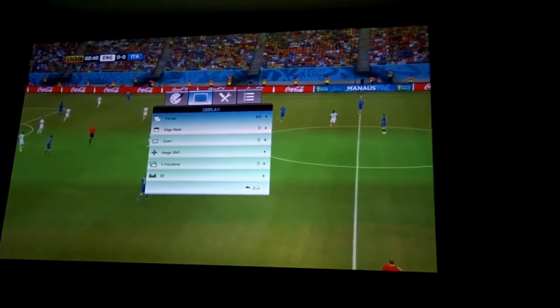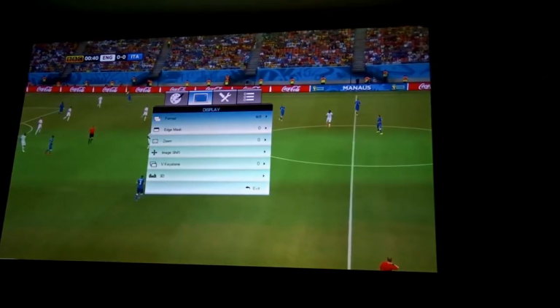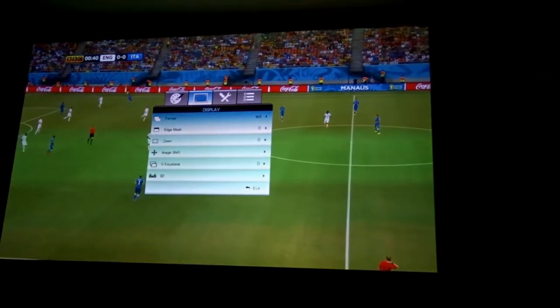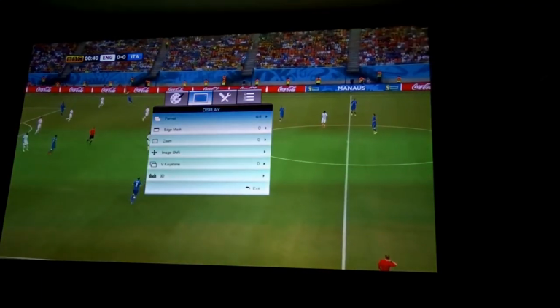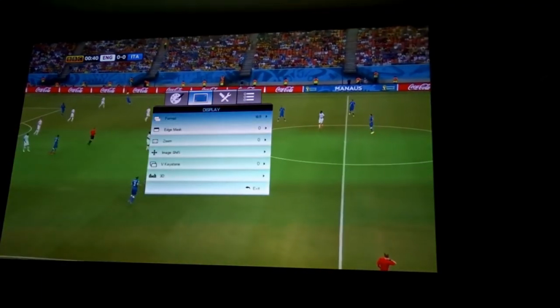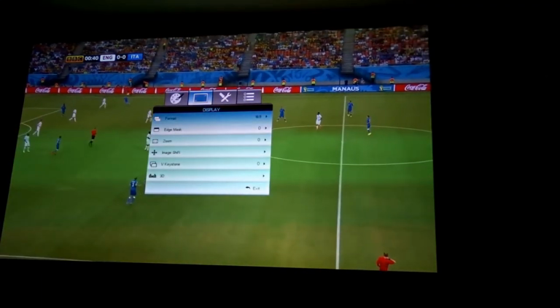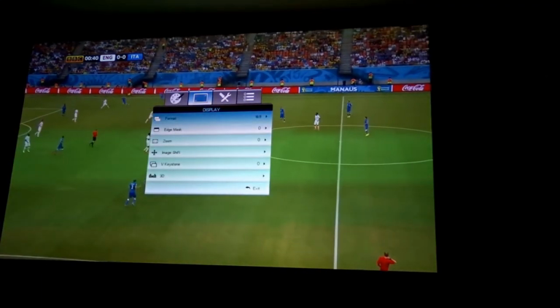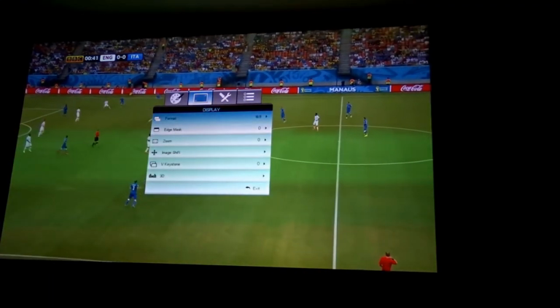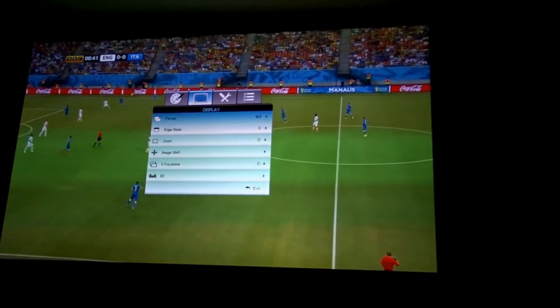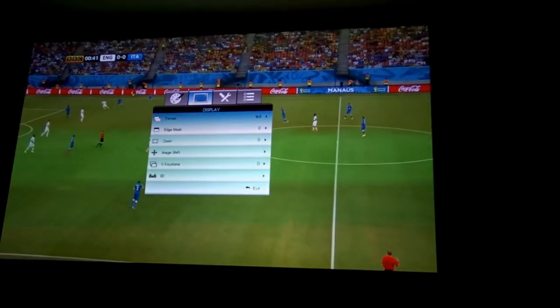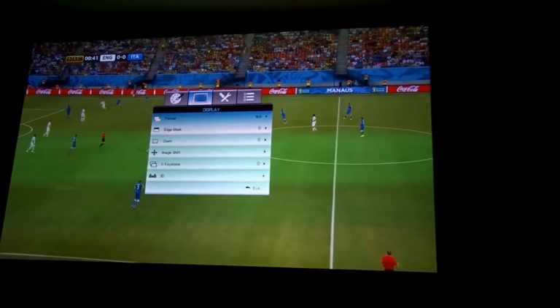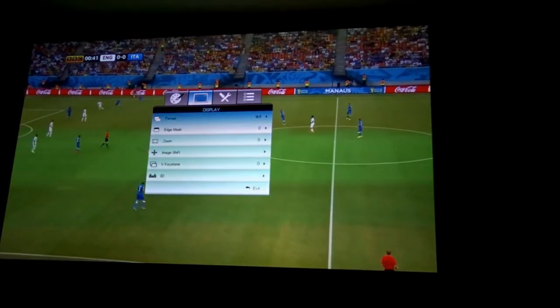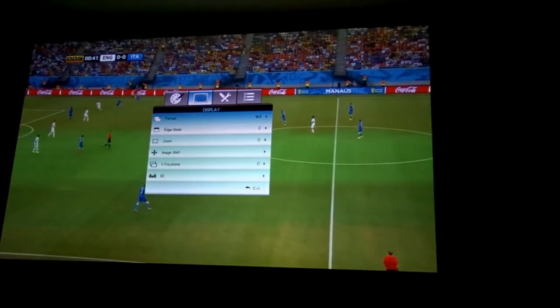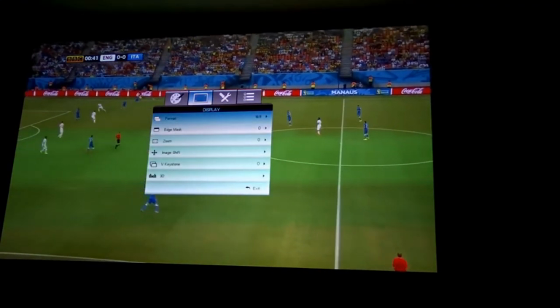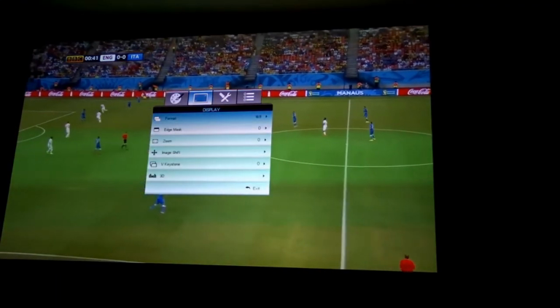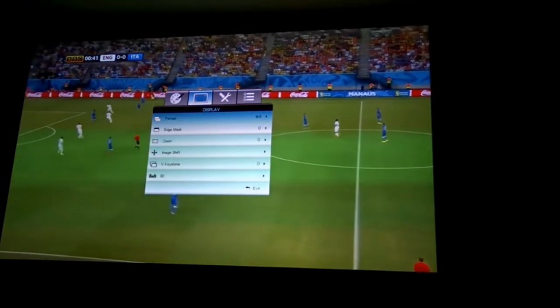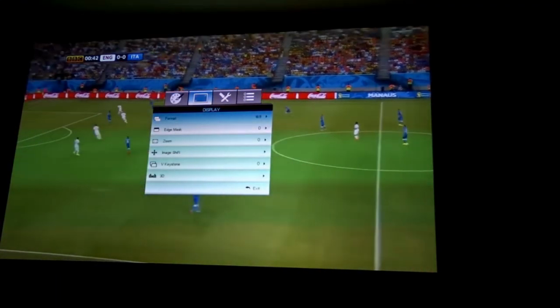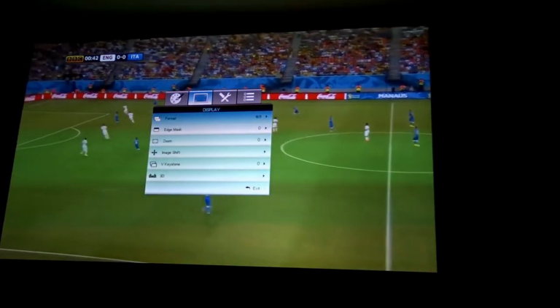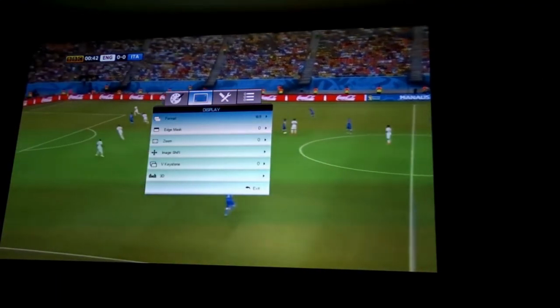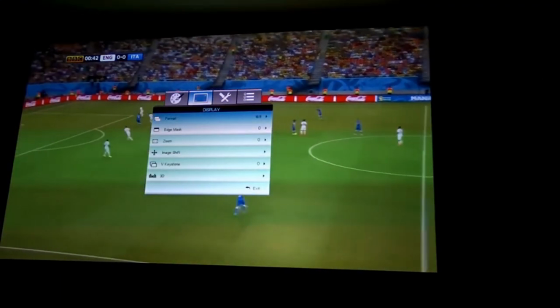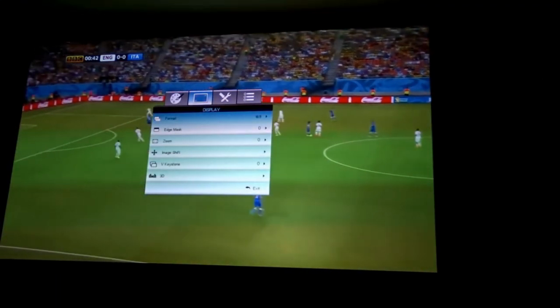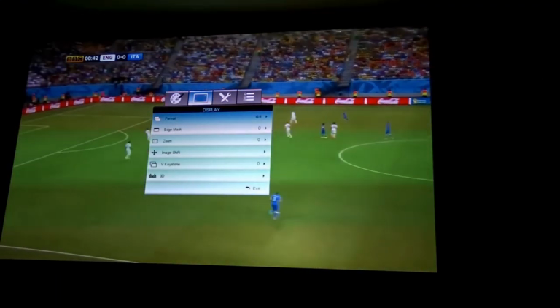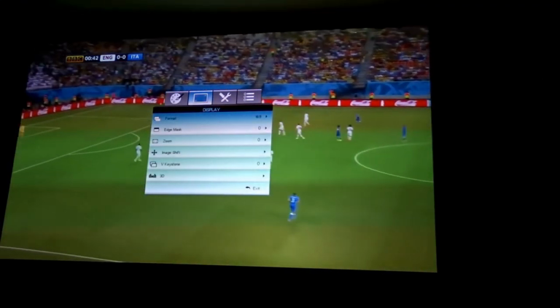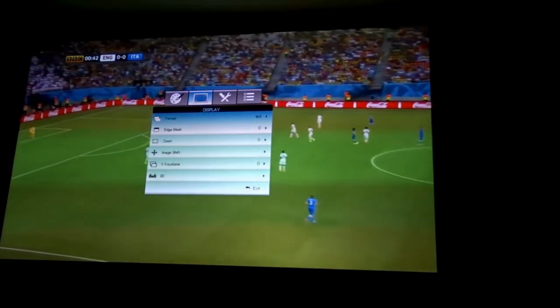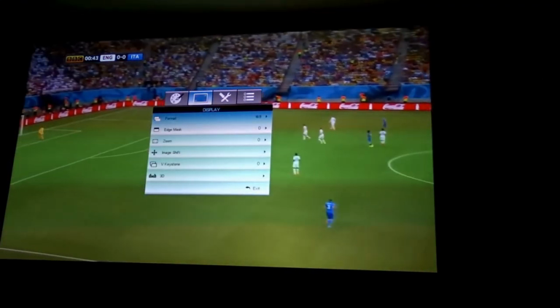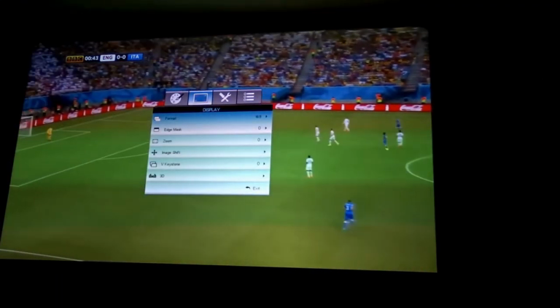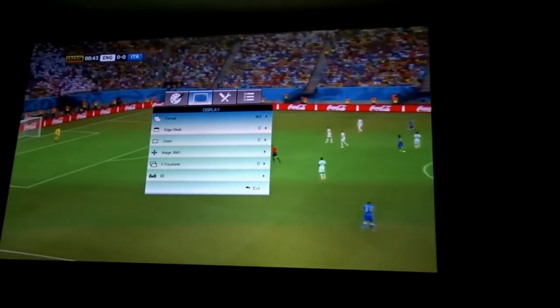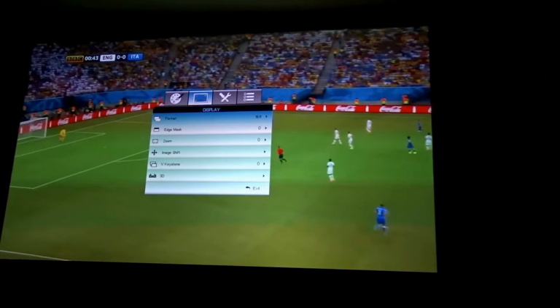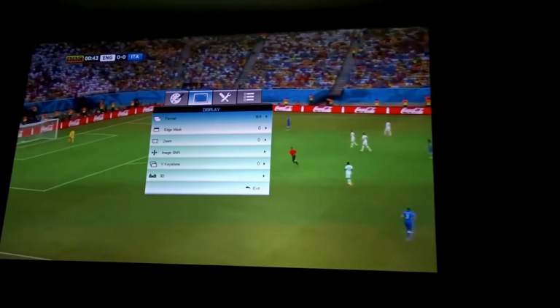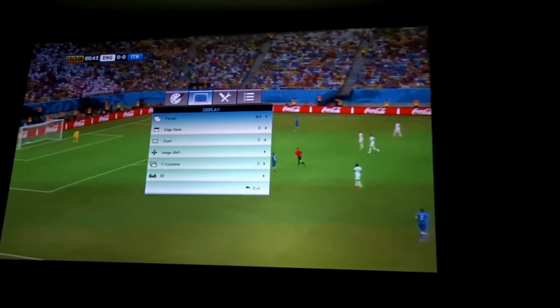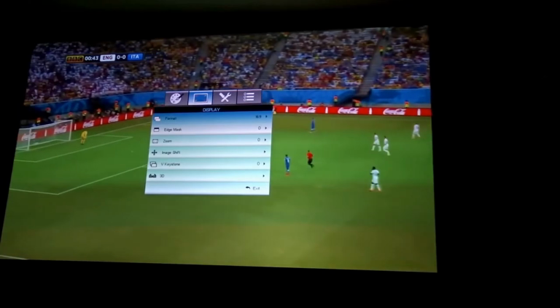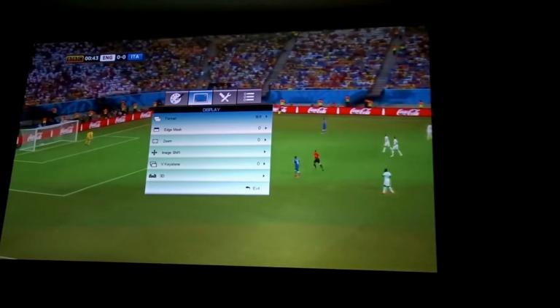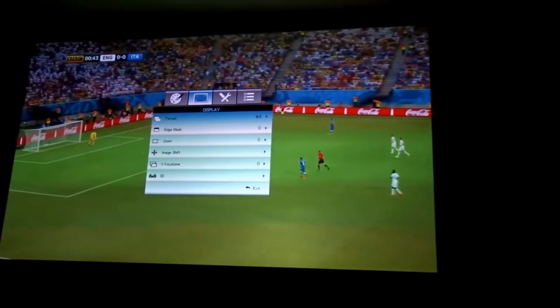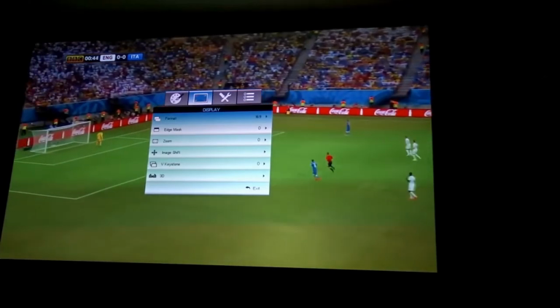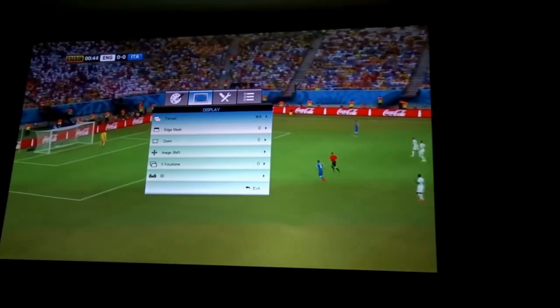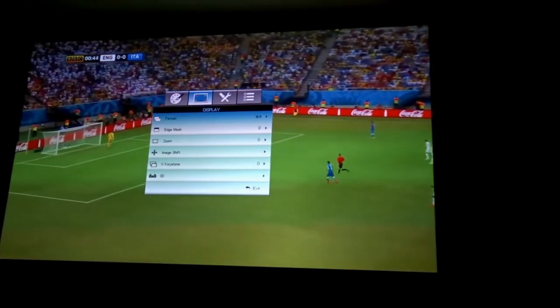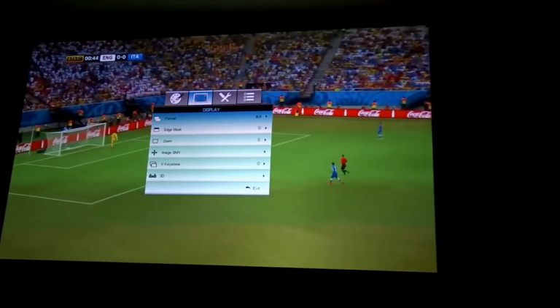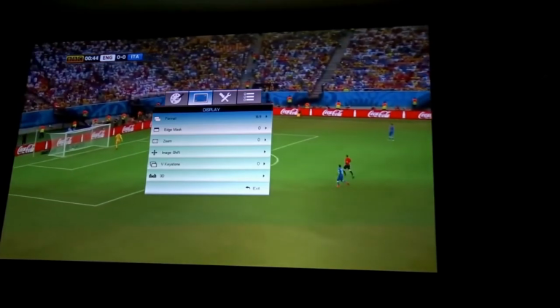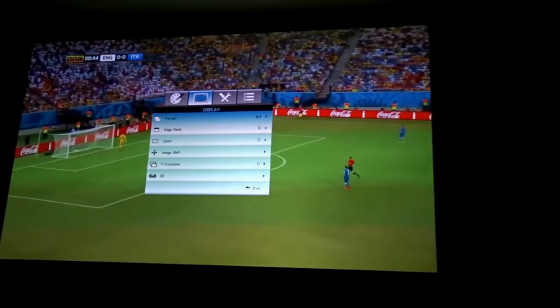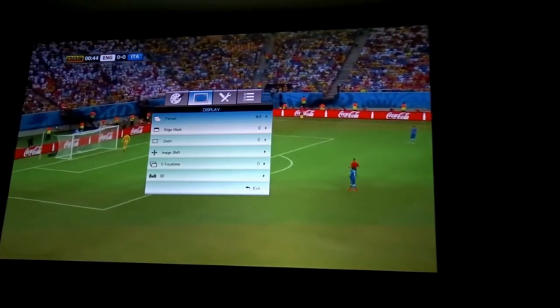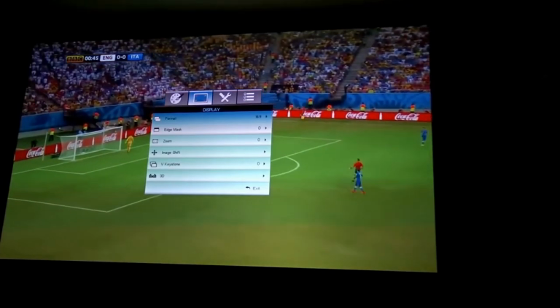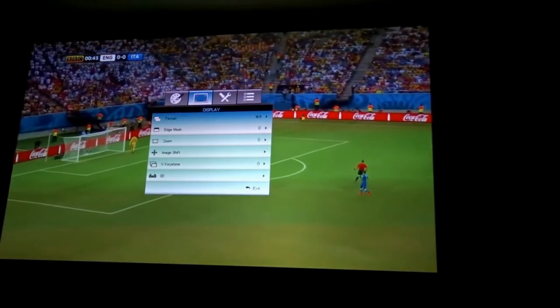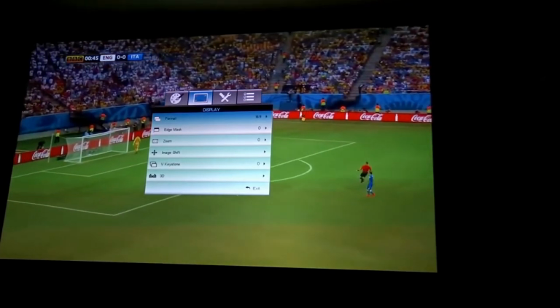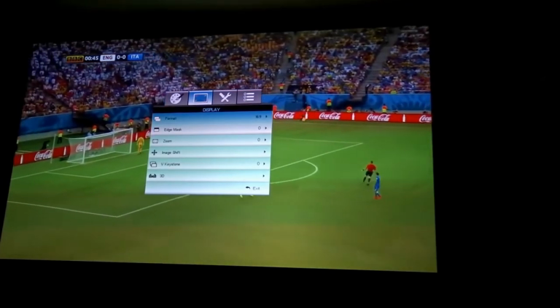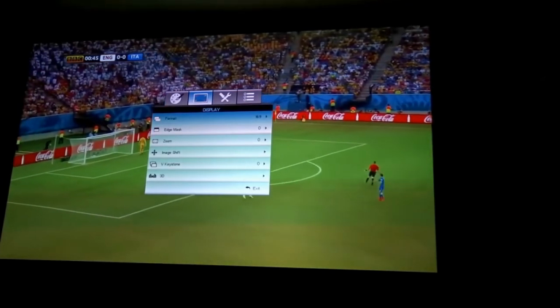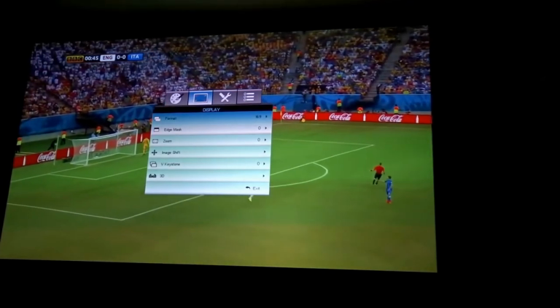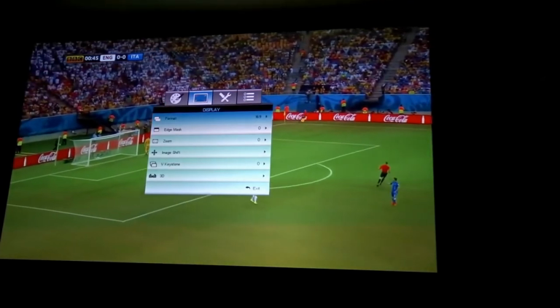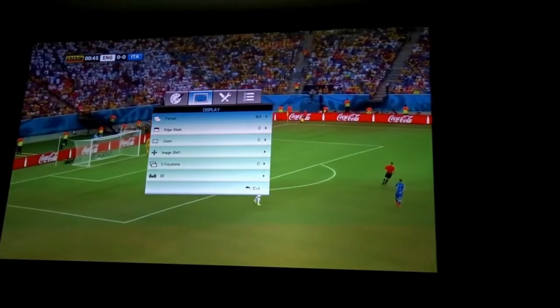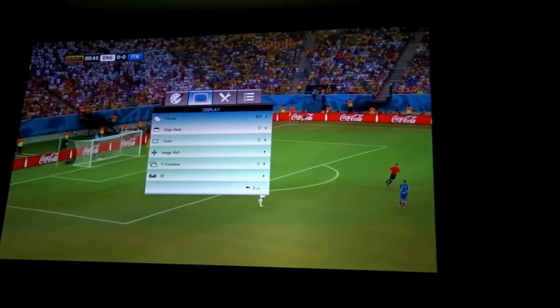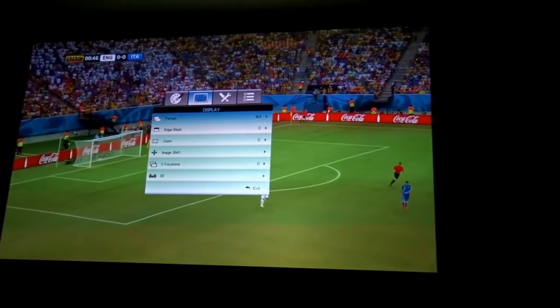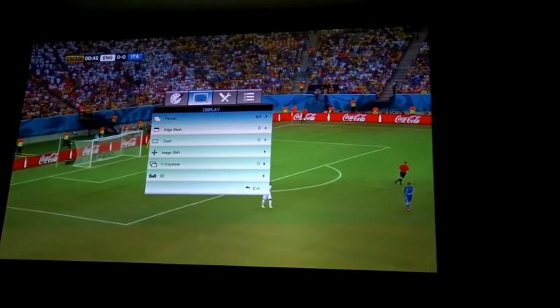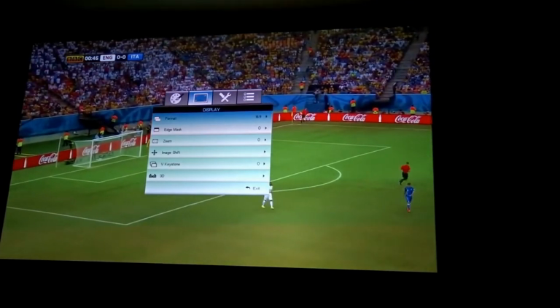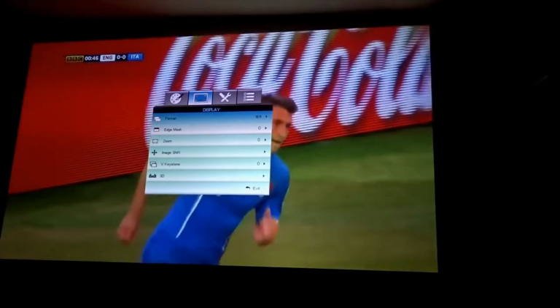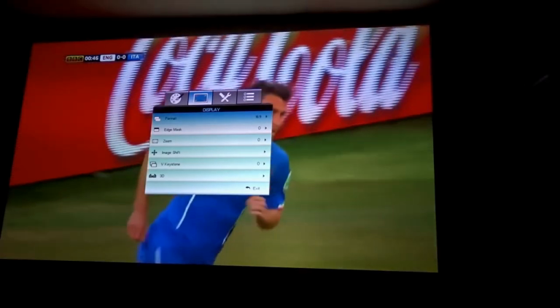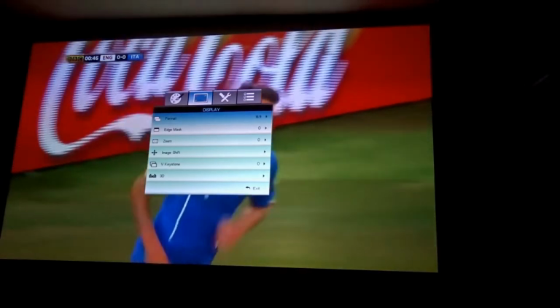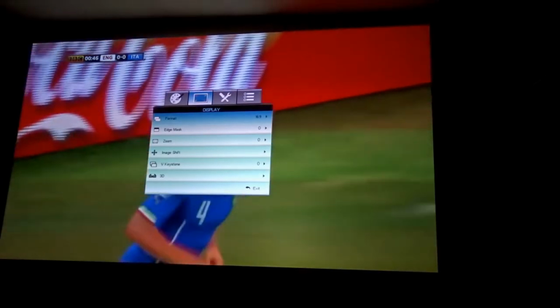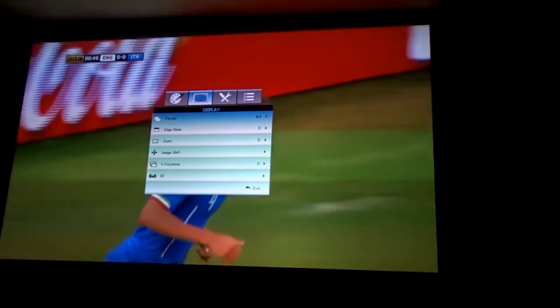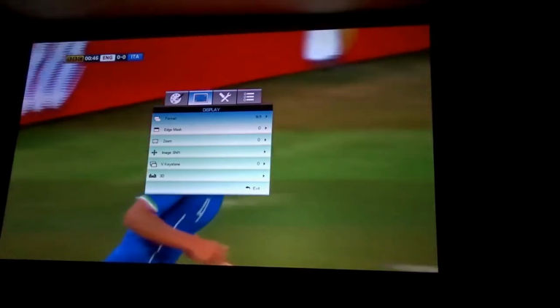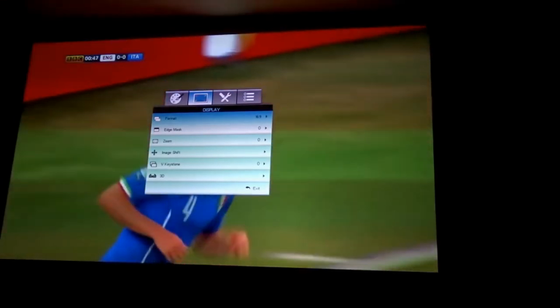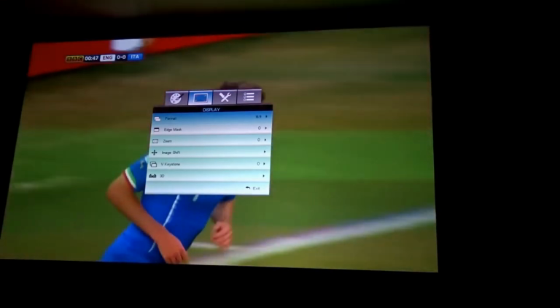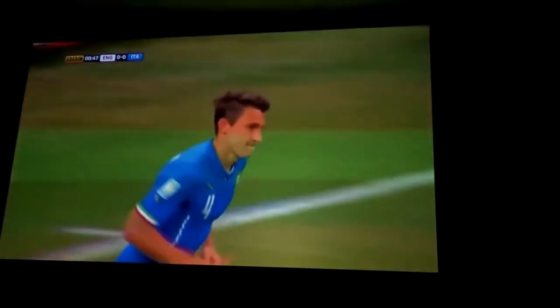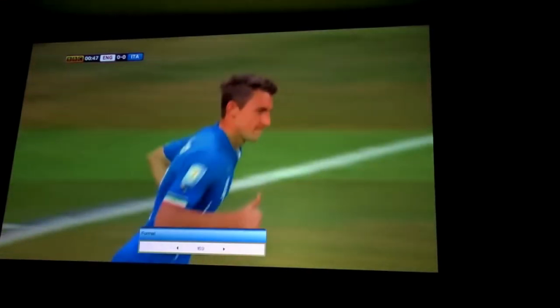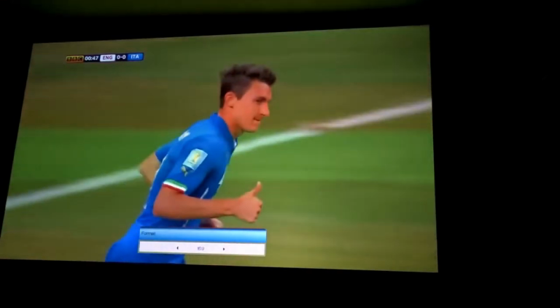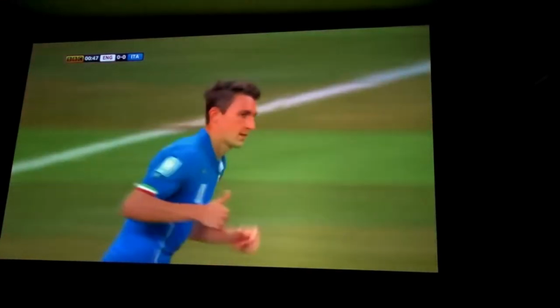This one also does 3D, so if you're into 3D that's available. The only problem is you do need to get the extra glasses for it.